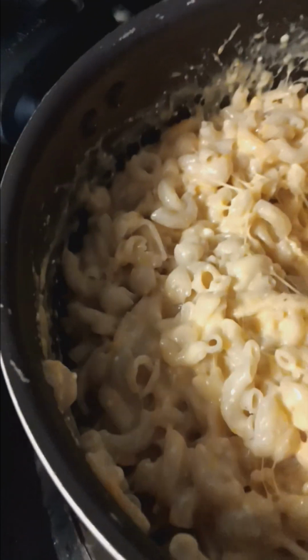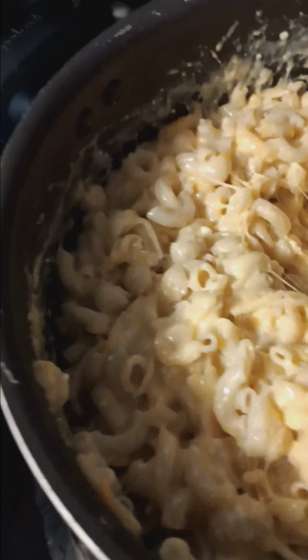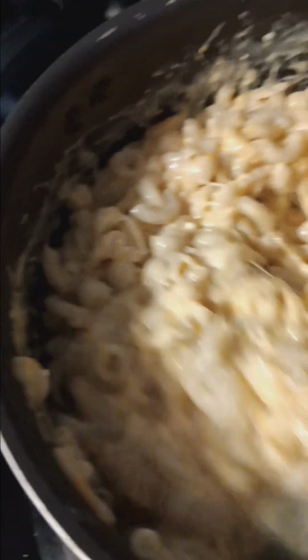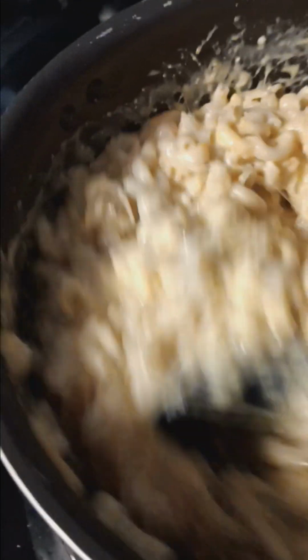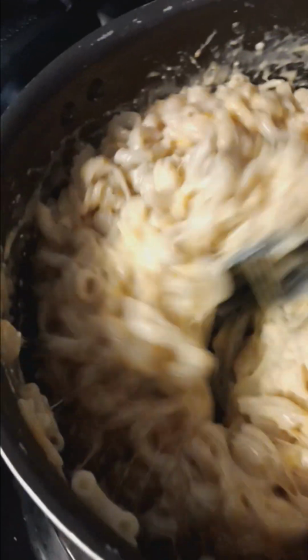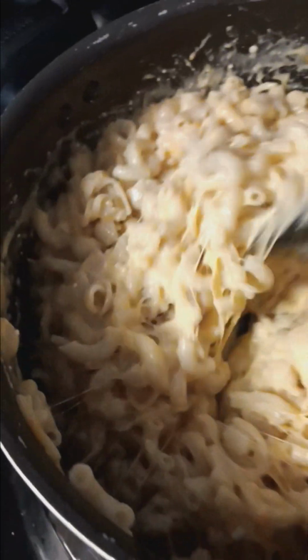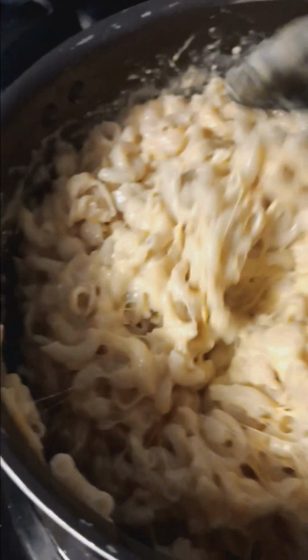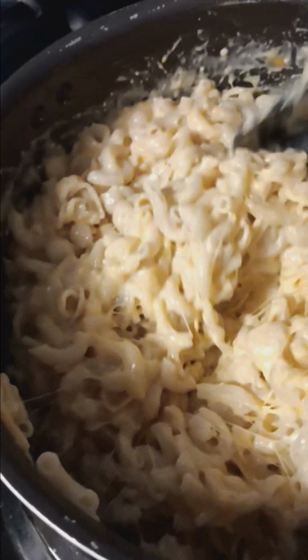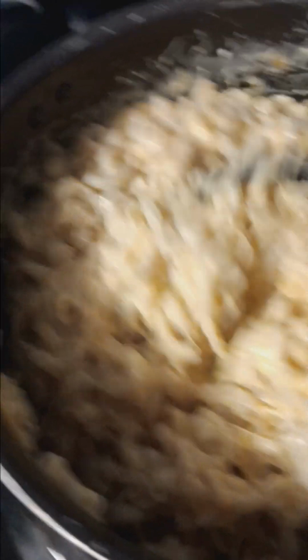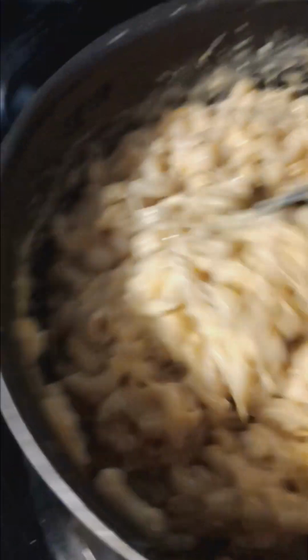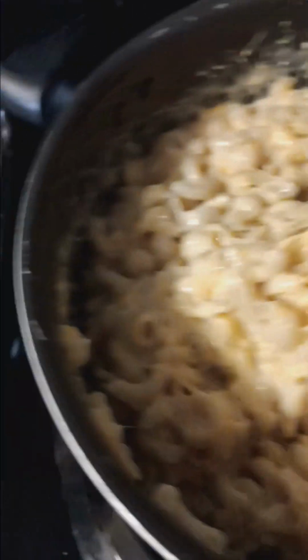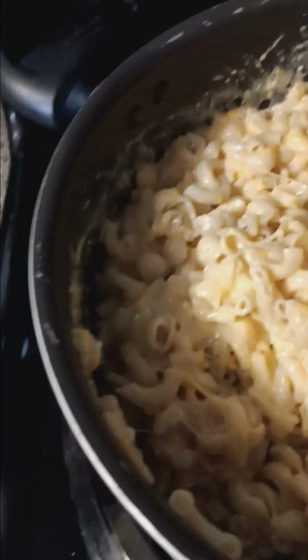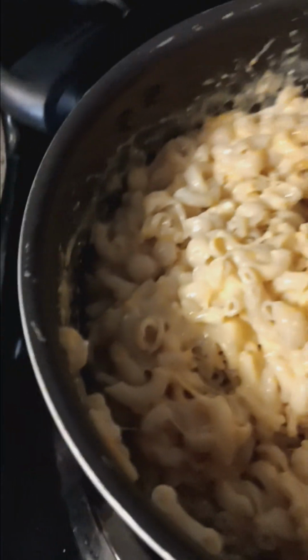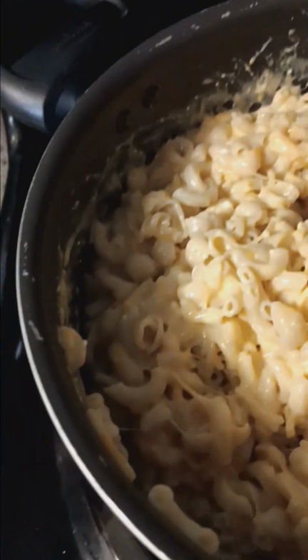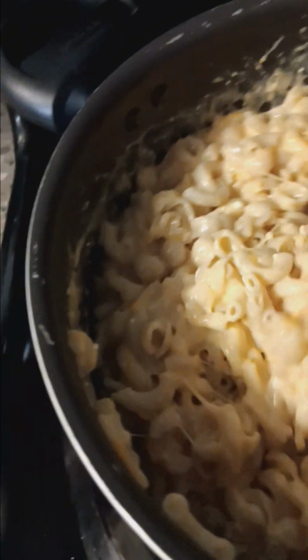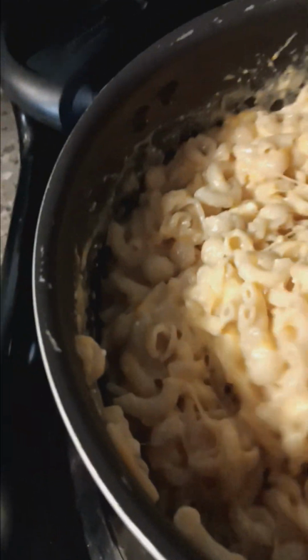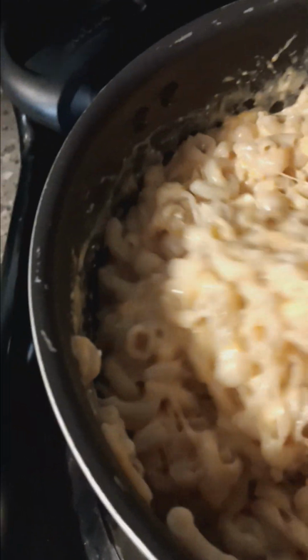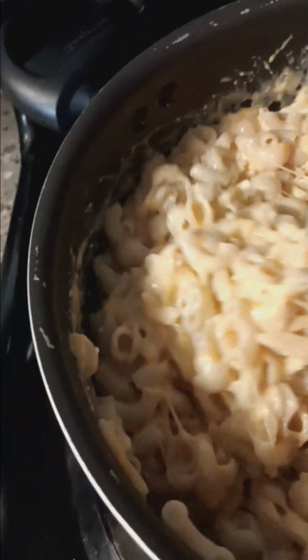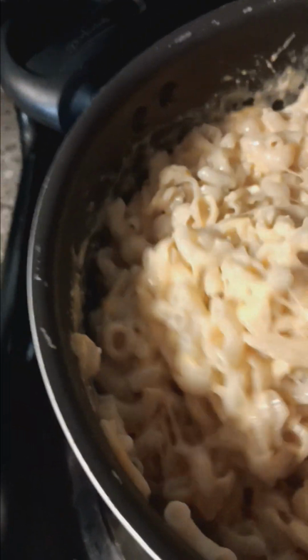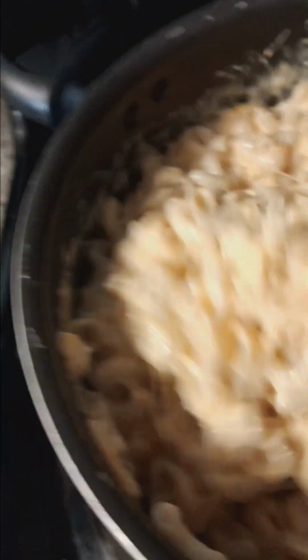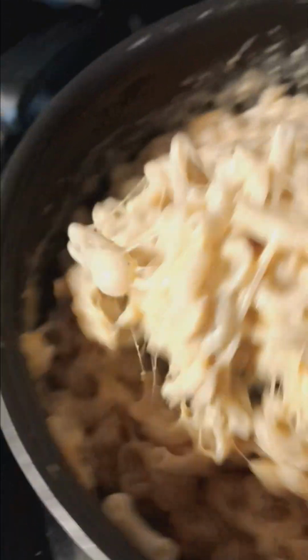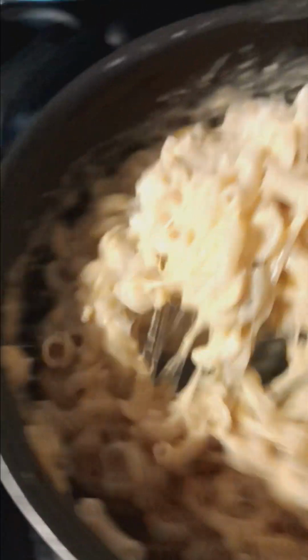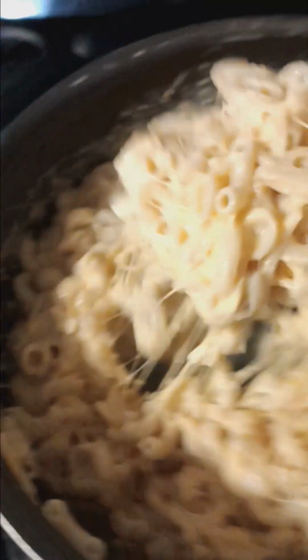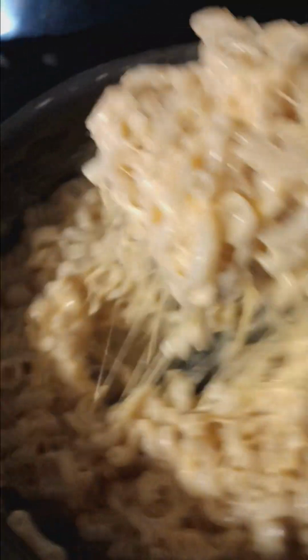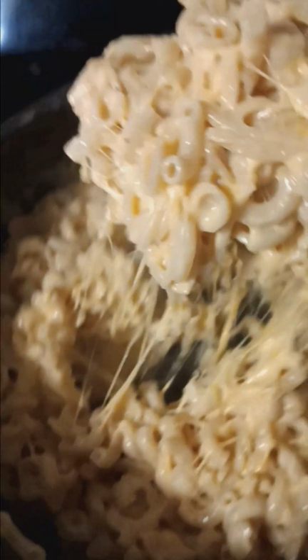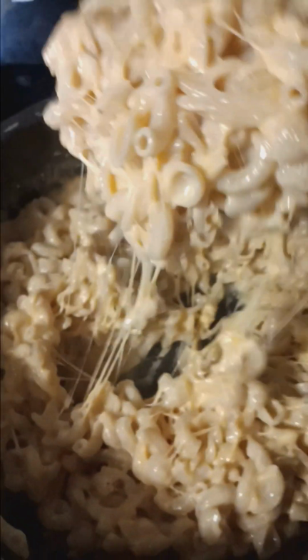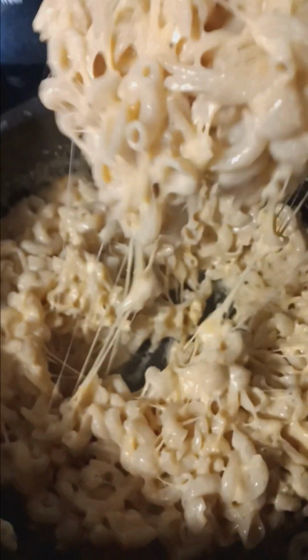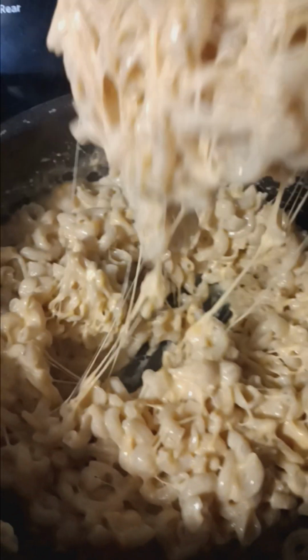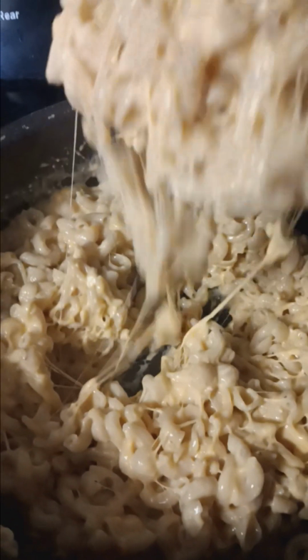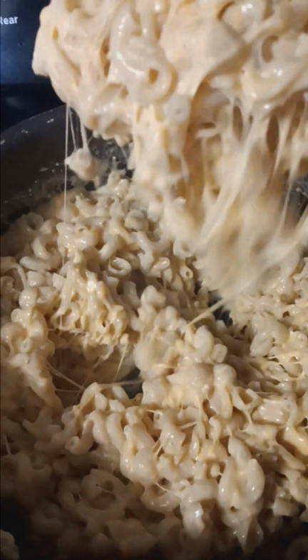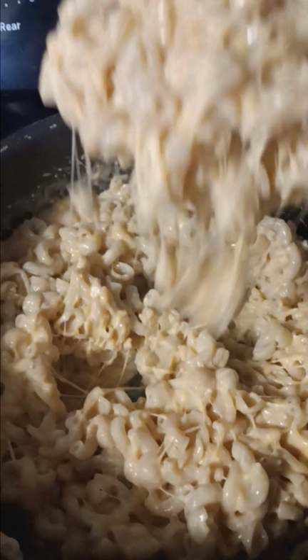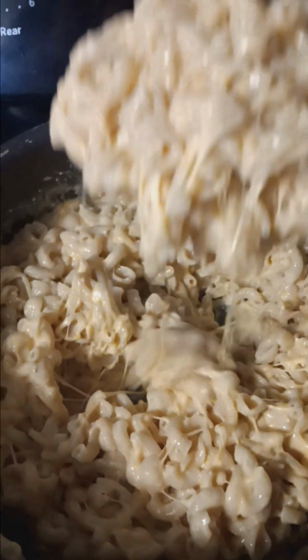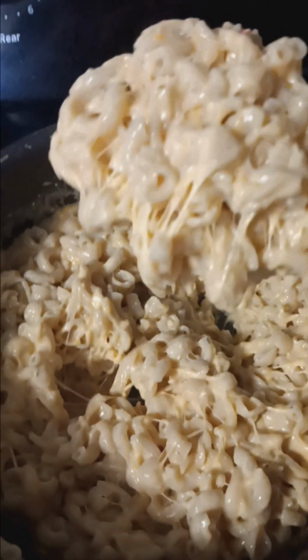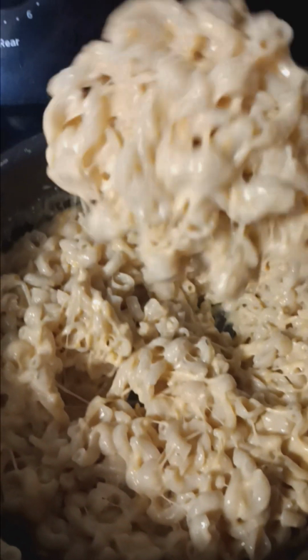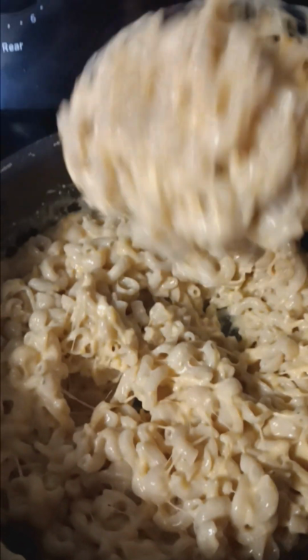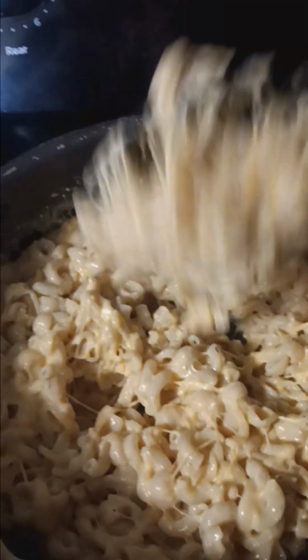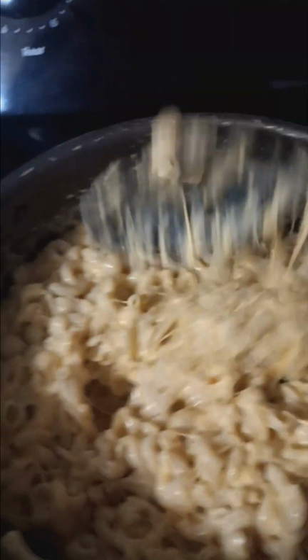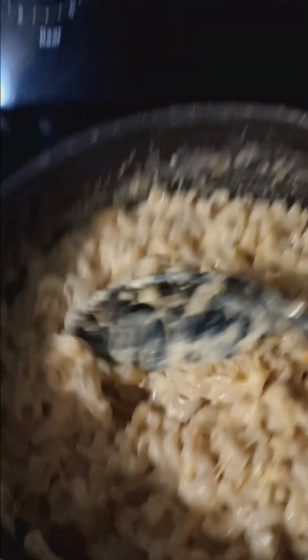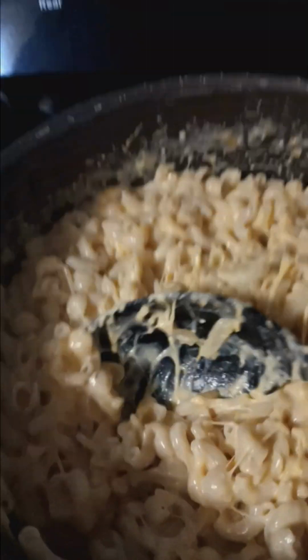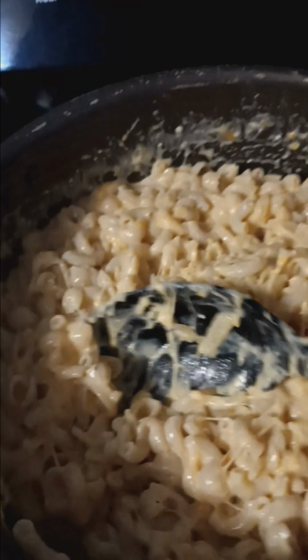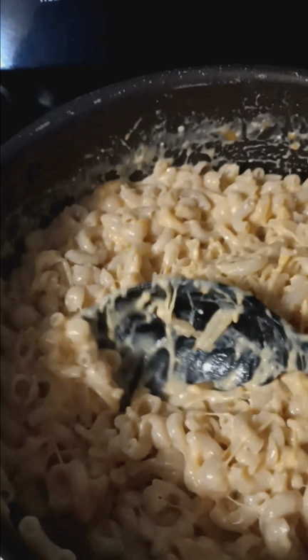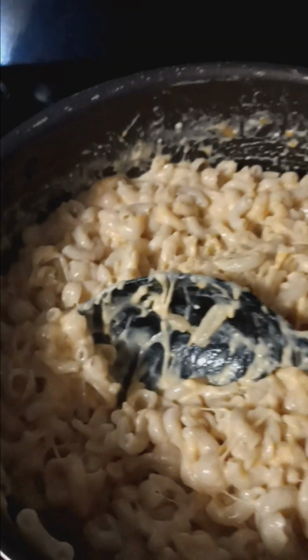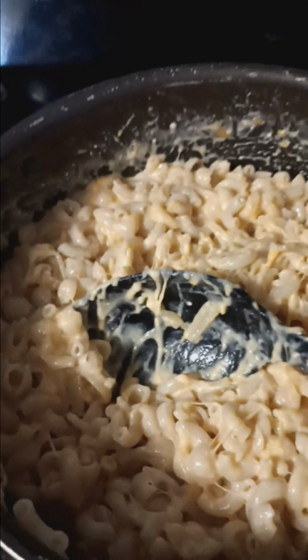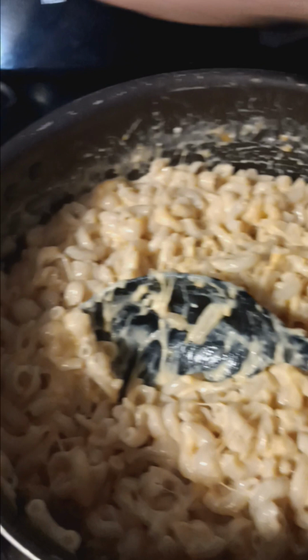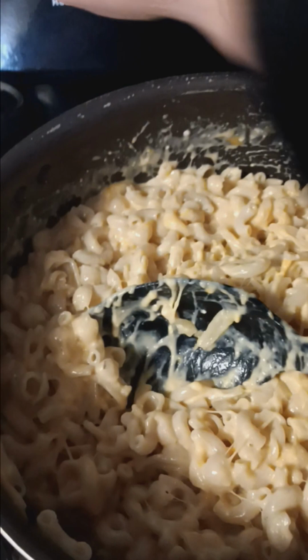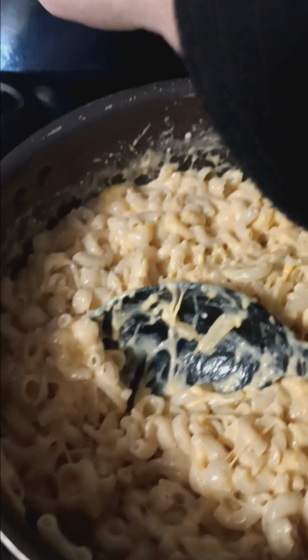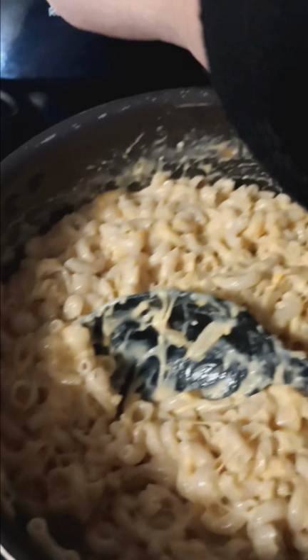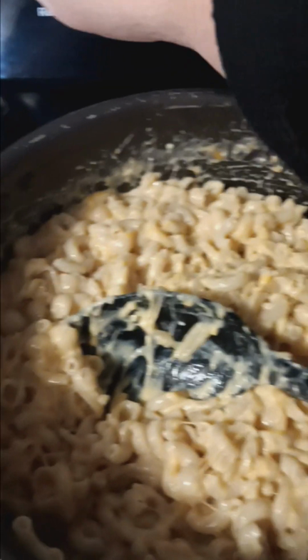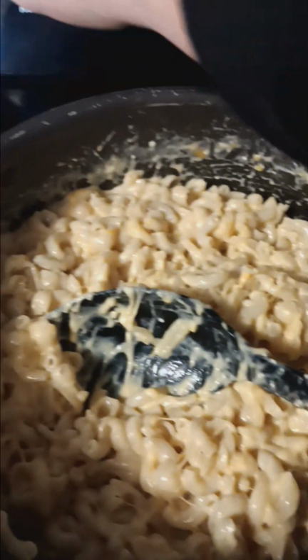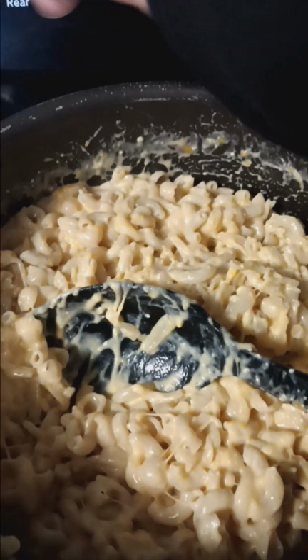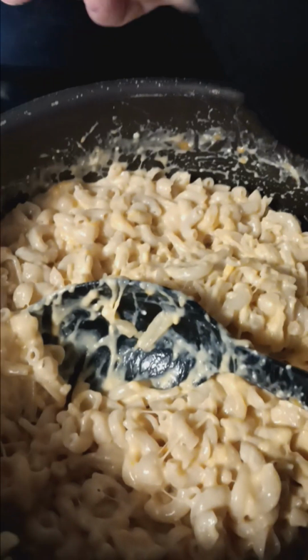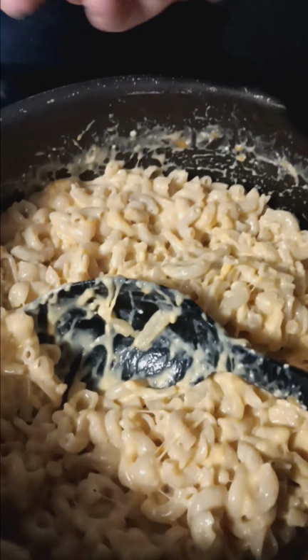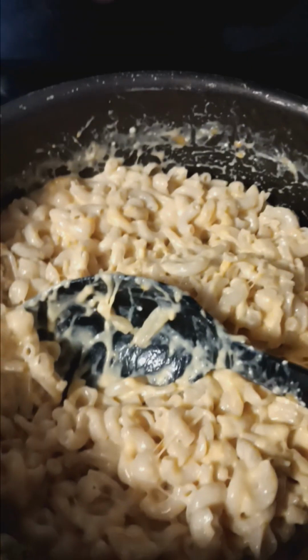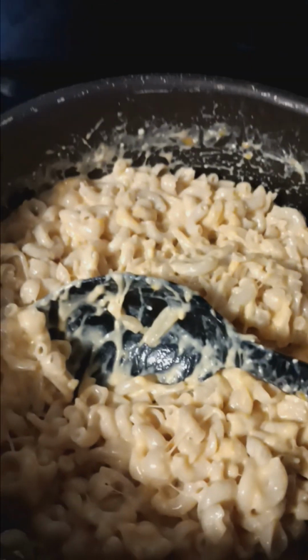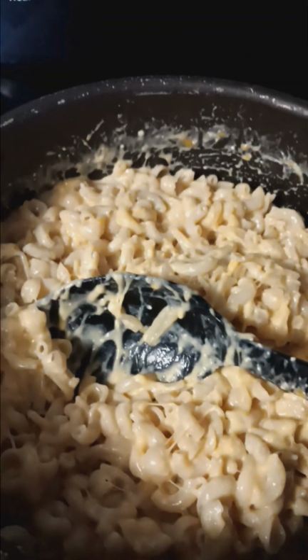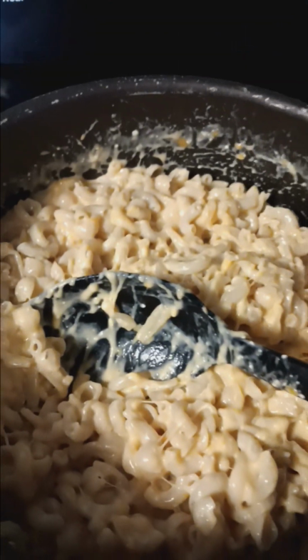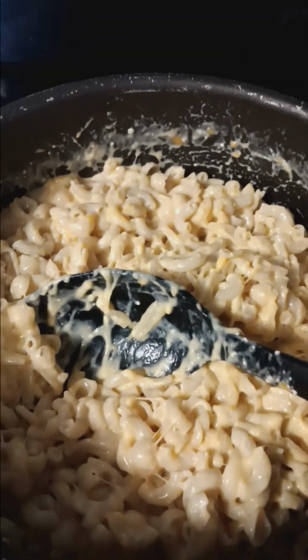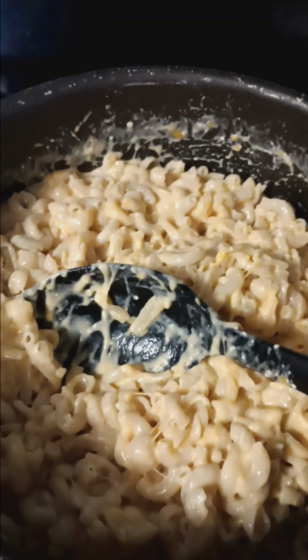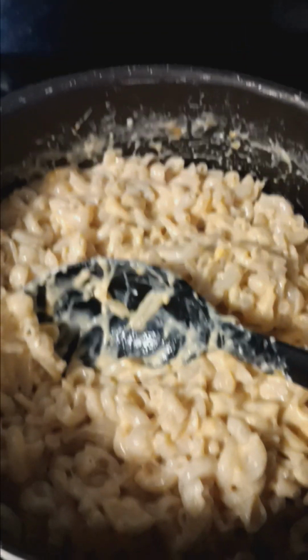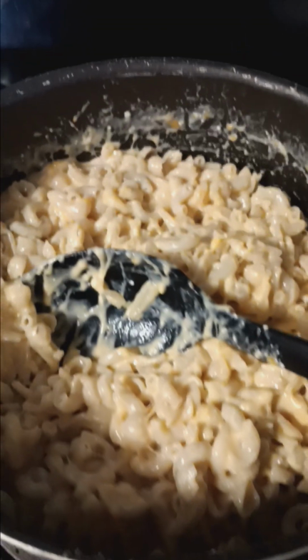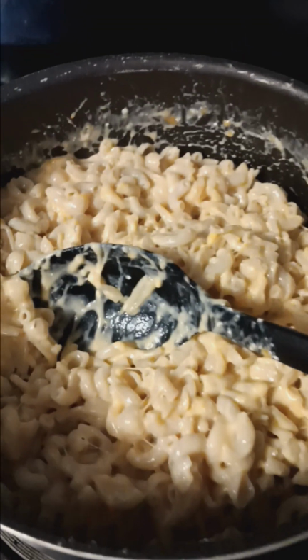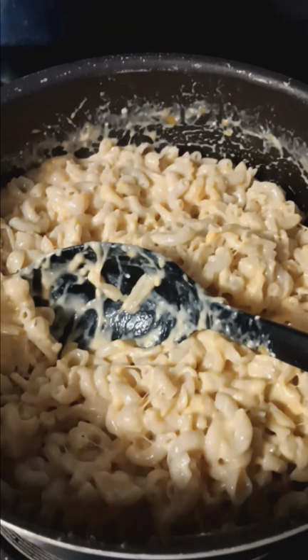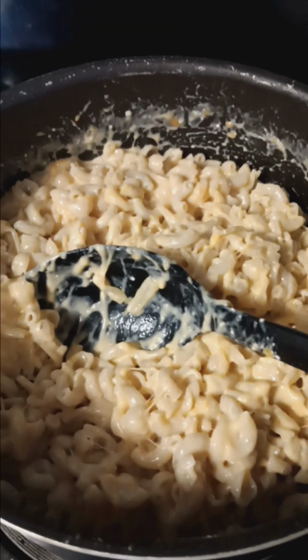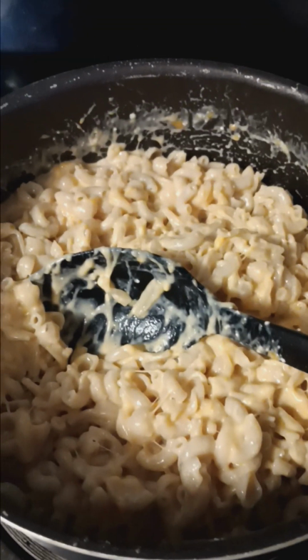And that is how my kids like to eat mac and cheese. Y'all have a great day. Bye.